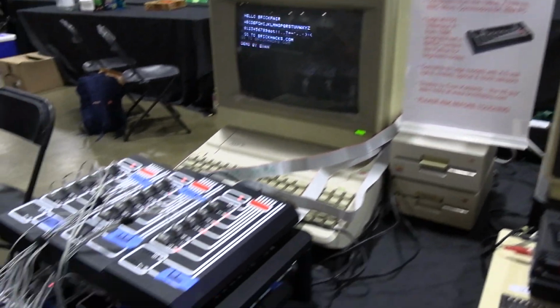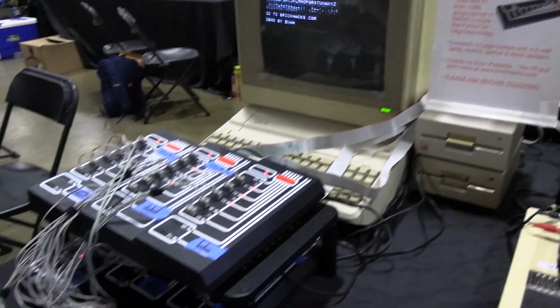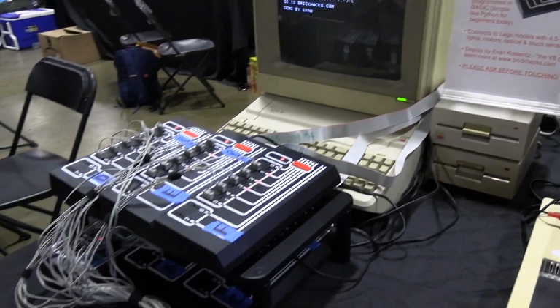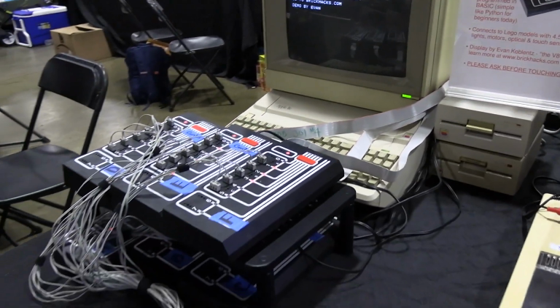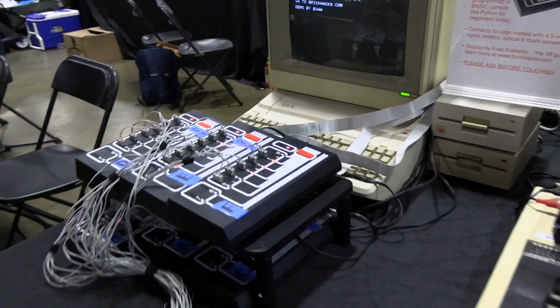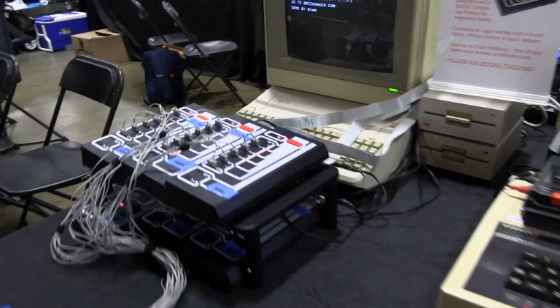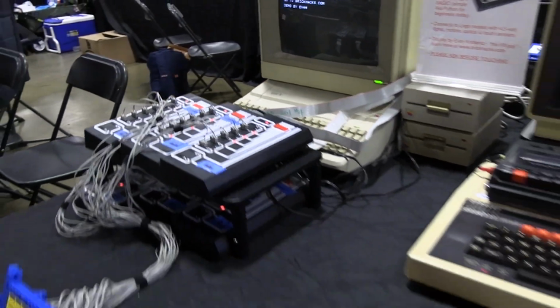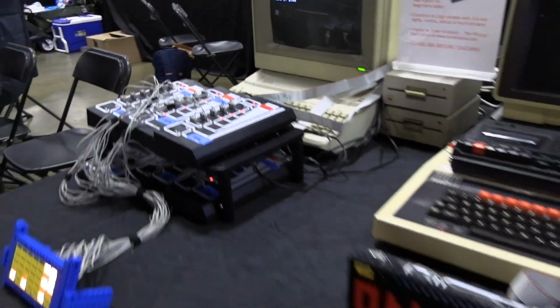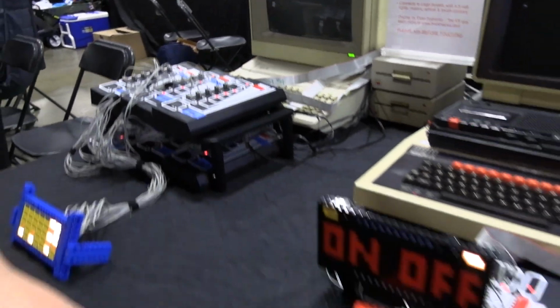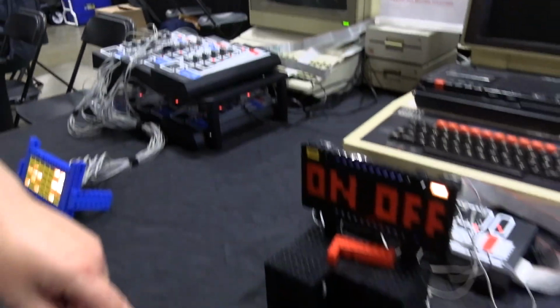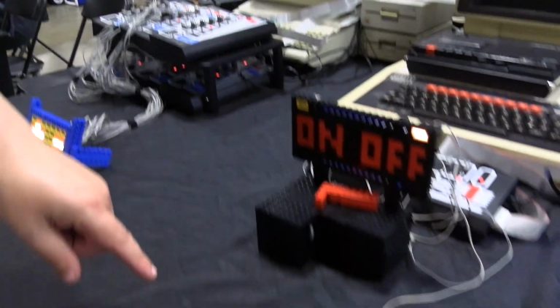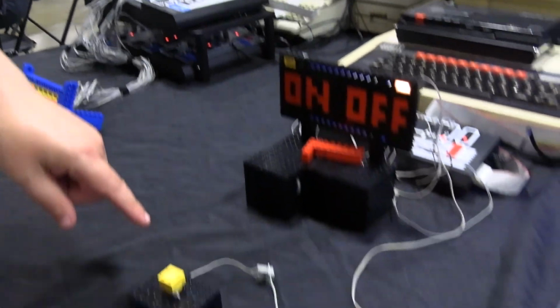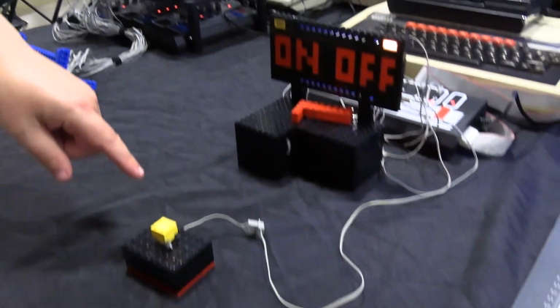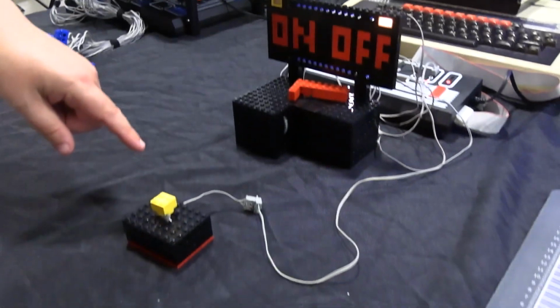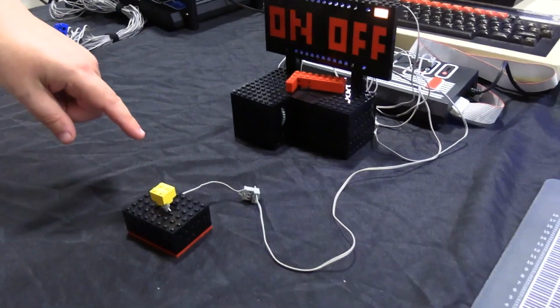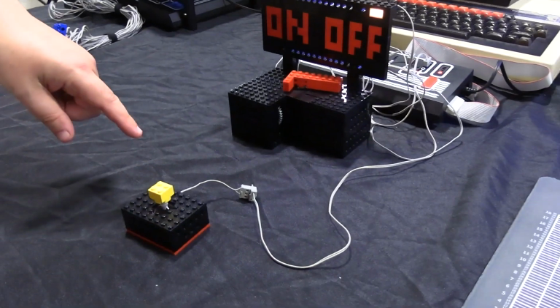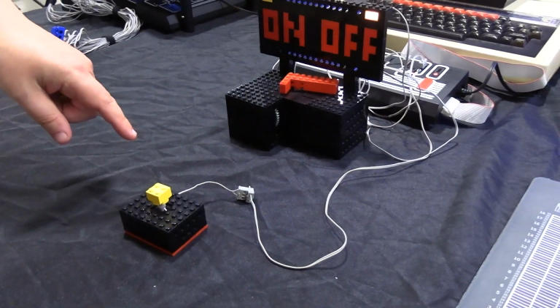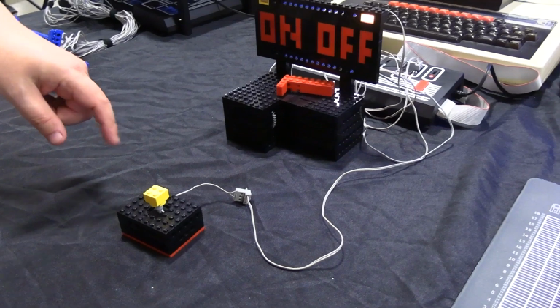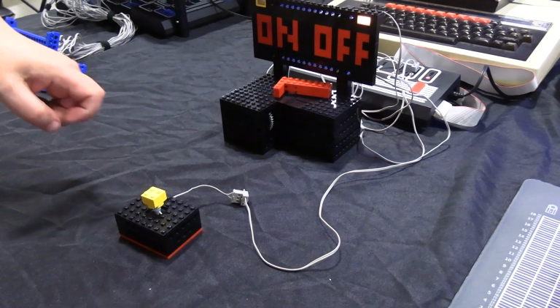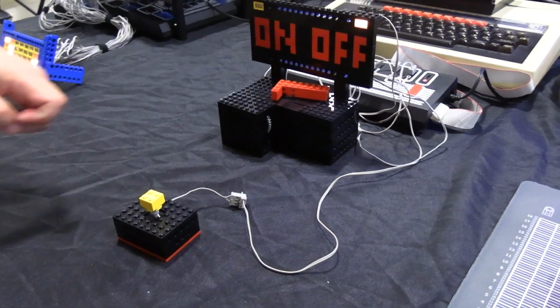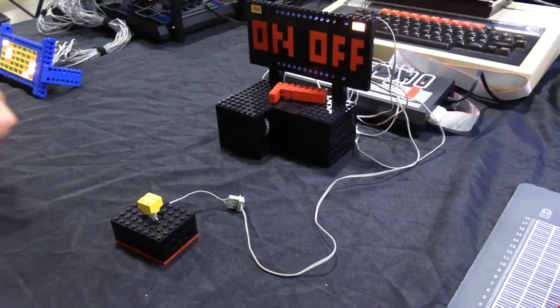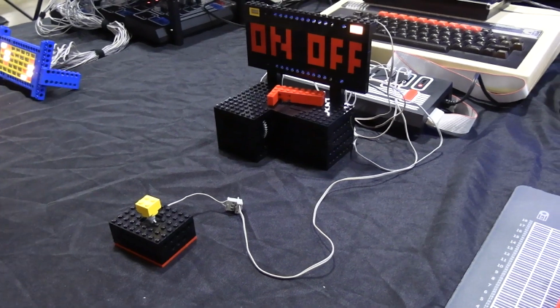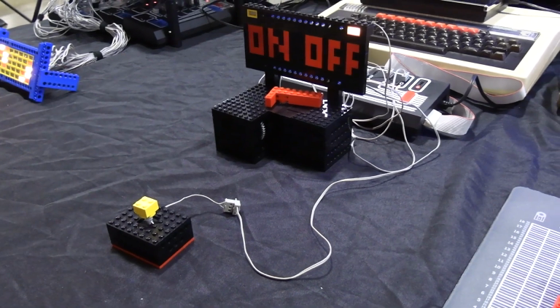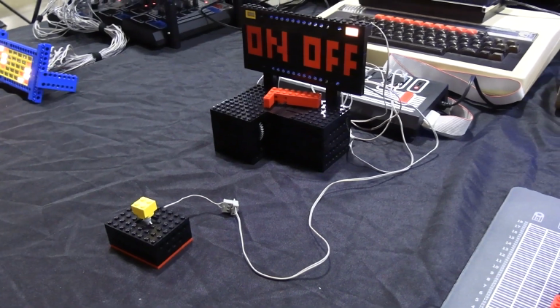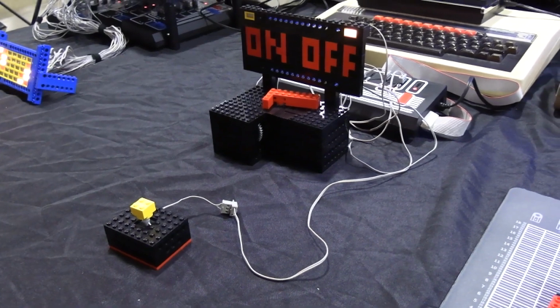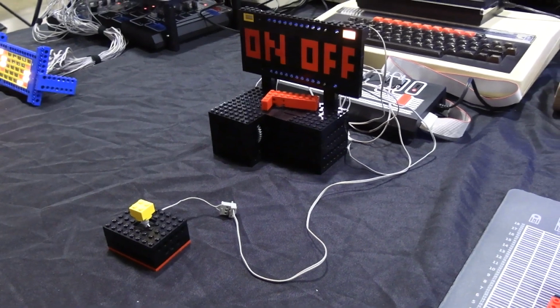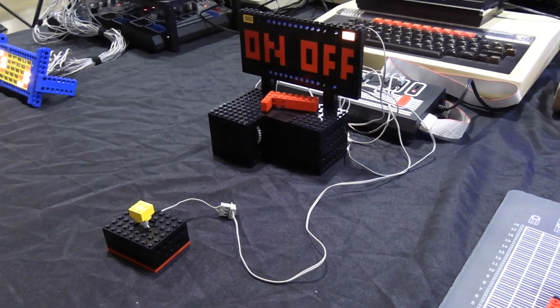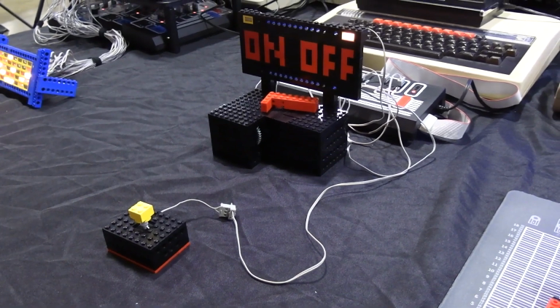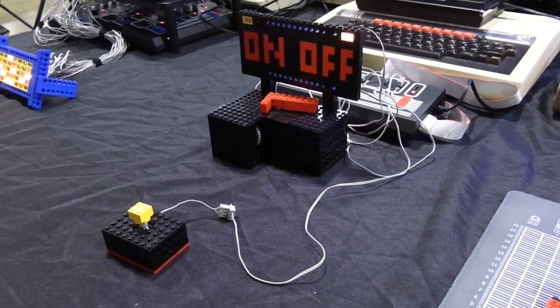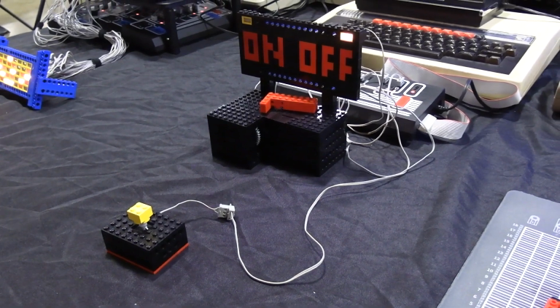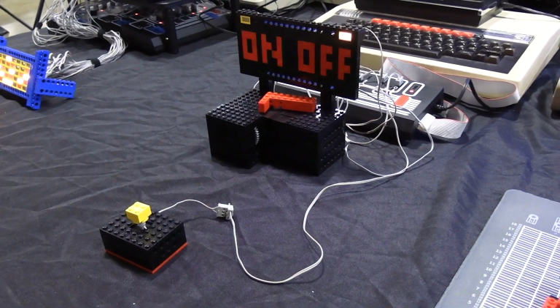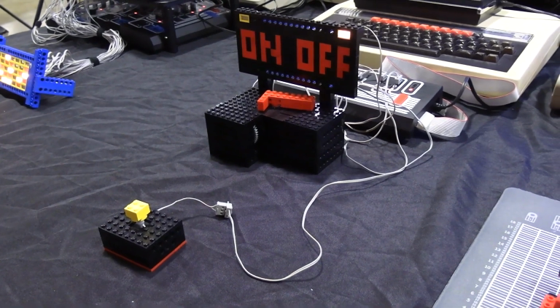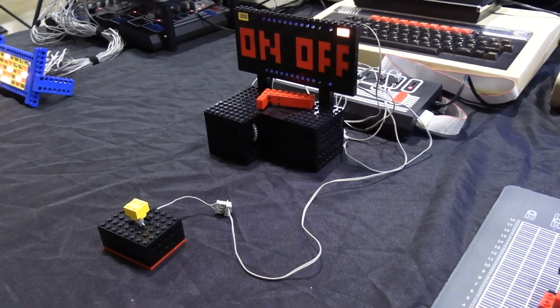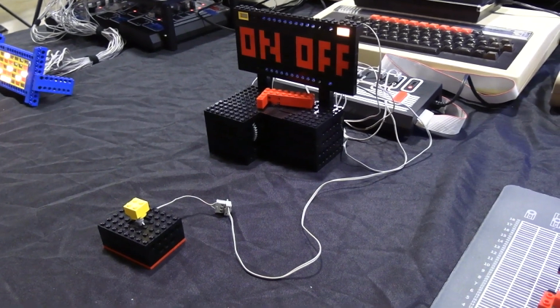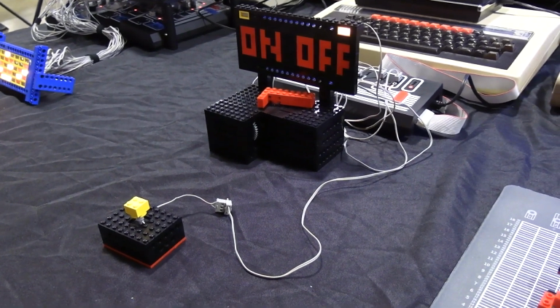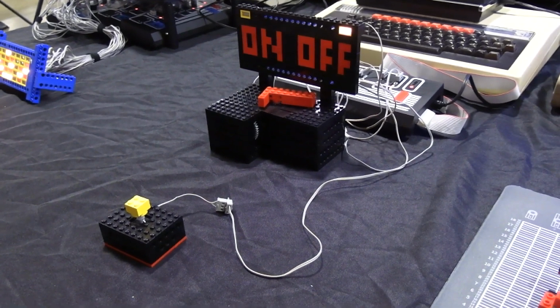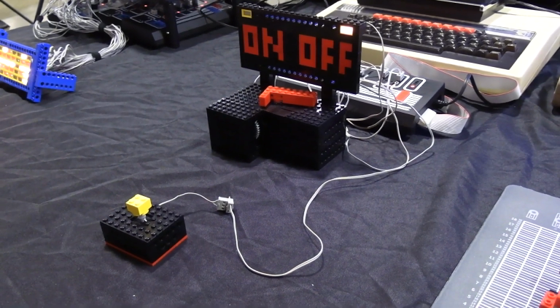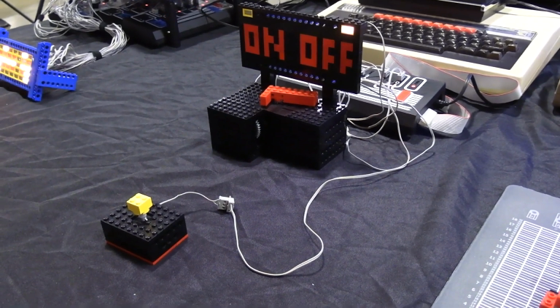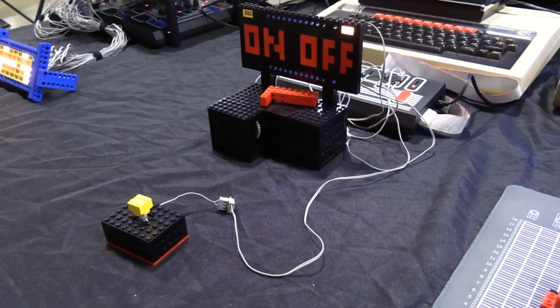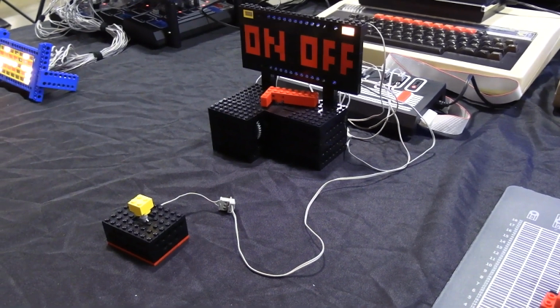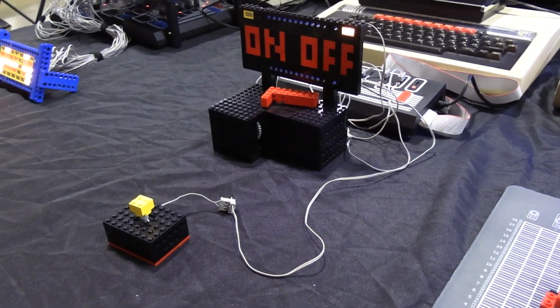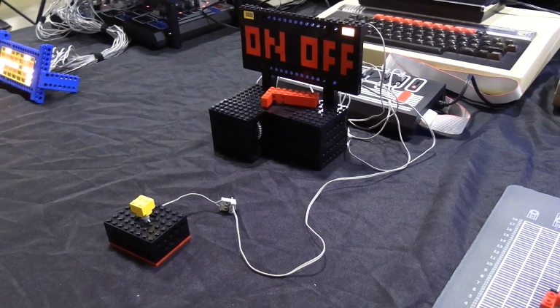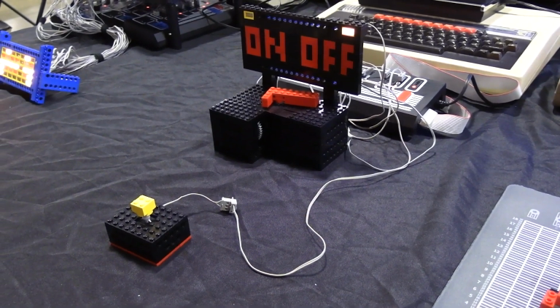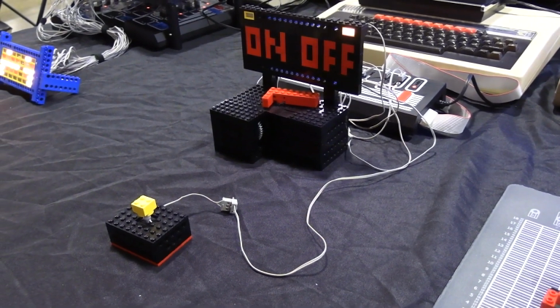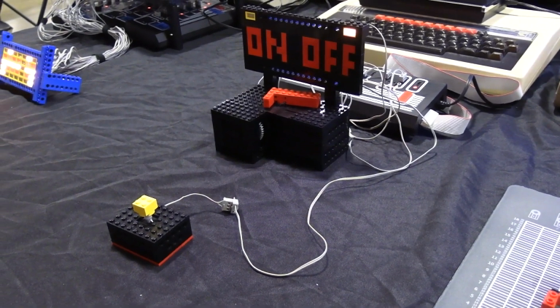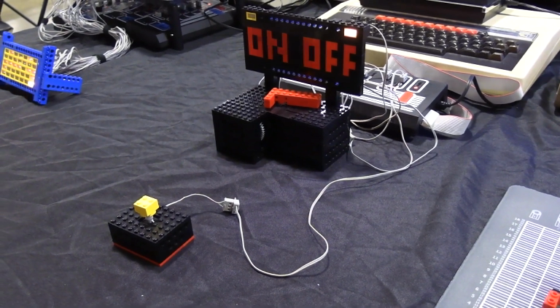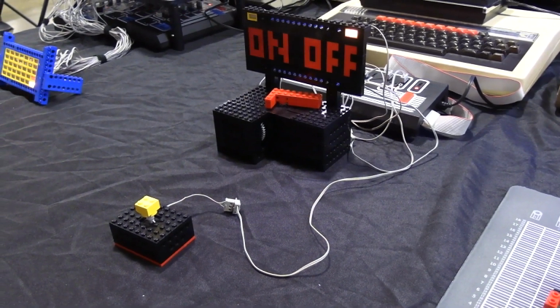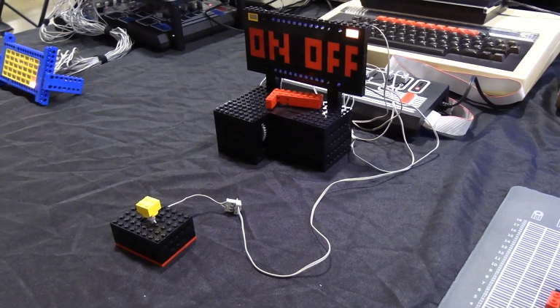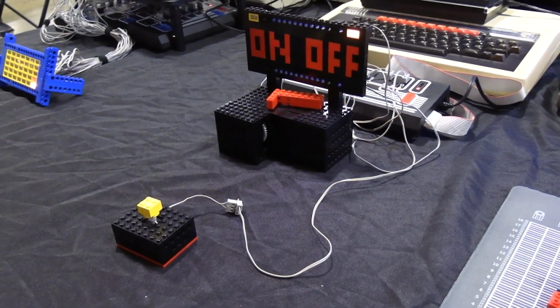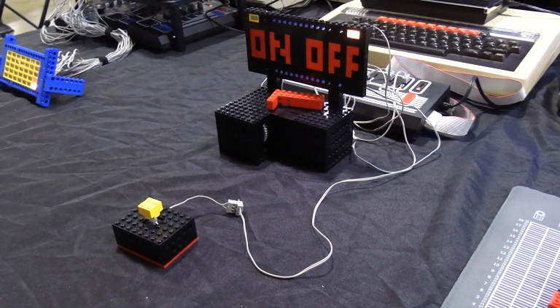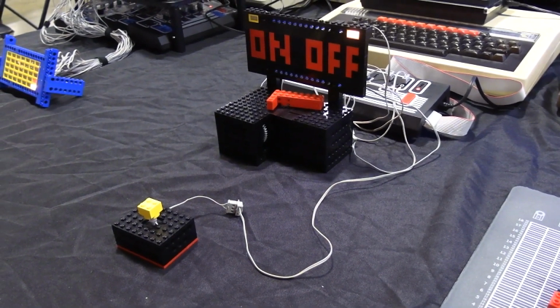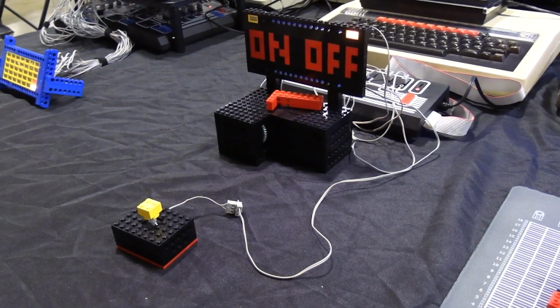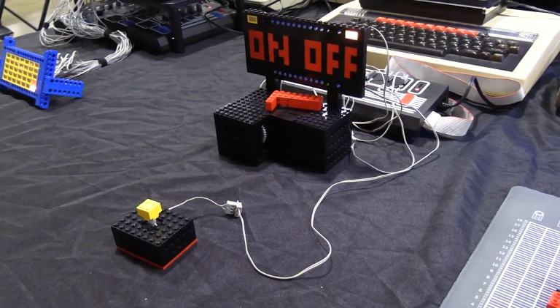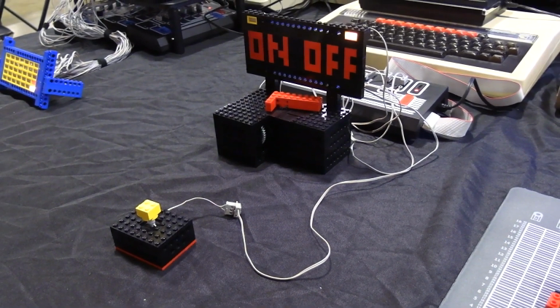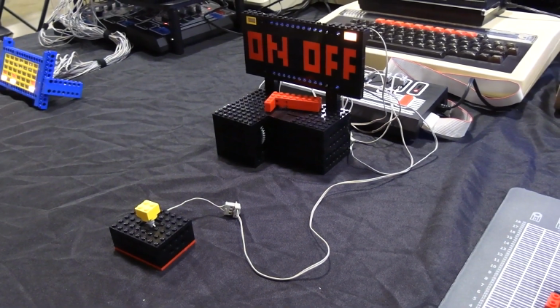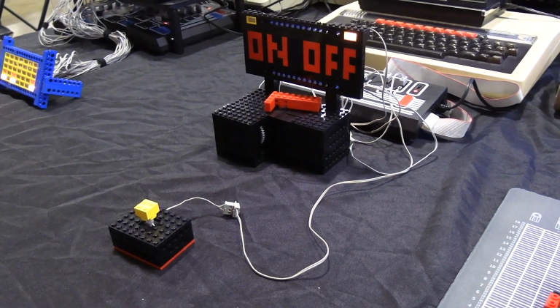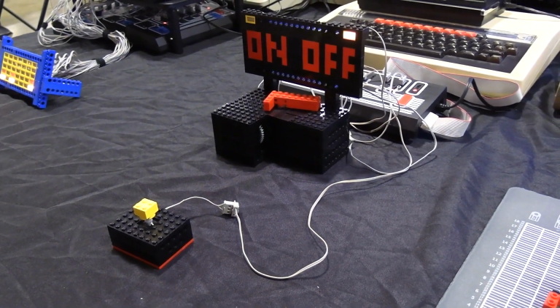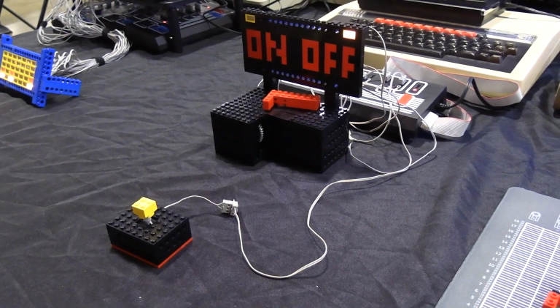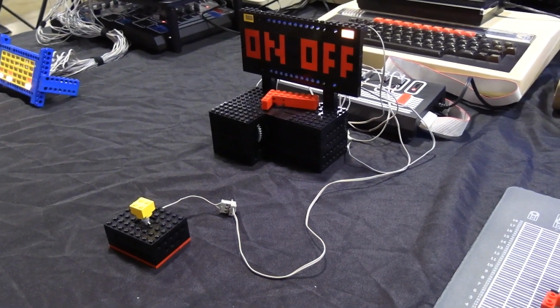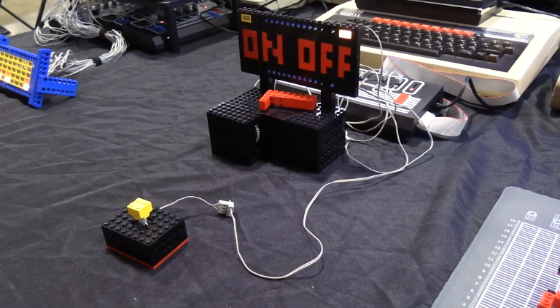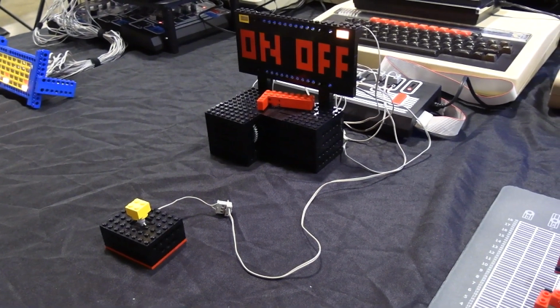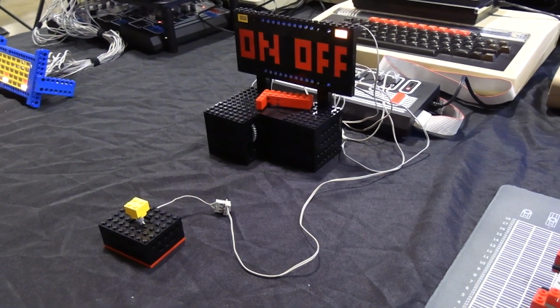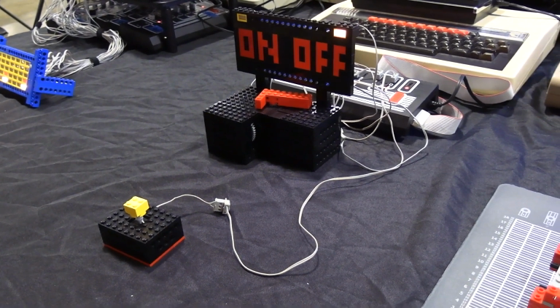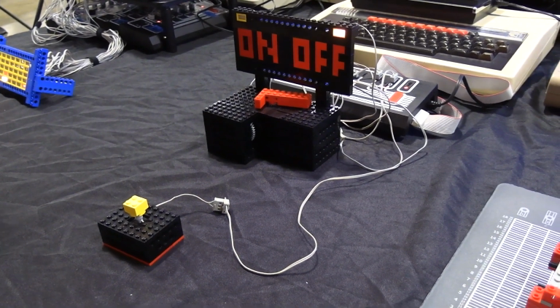This is called a useless machine. A useless machine has one function: it turns itself off.